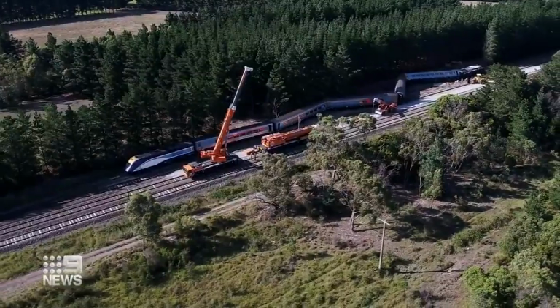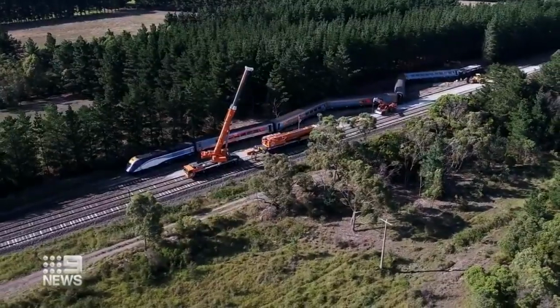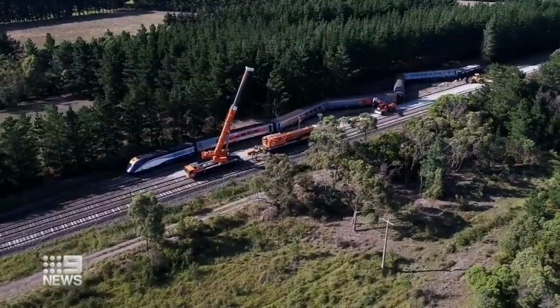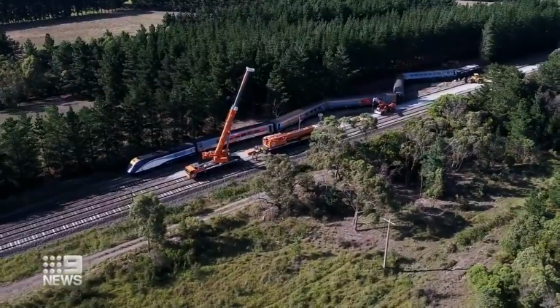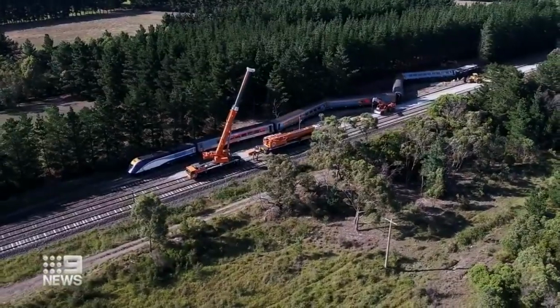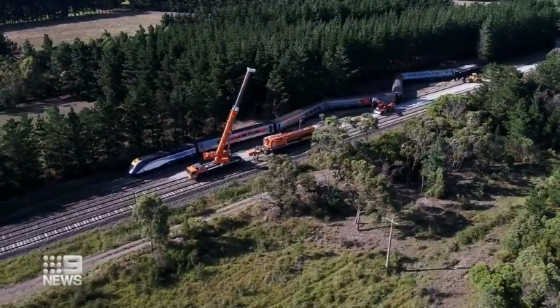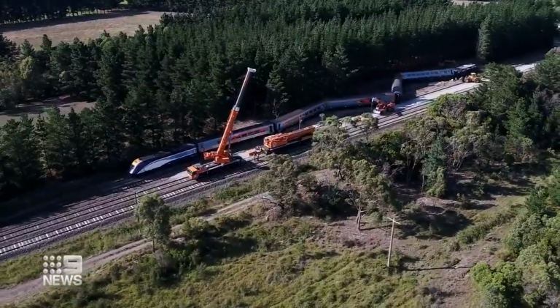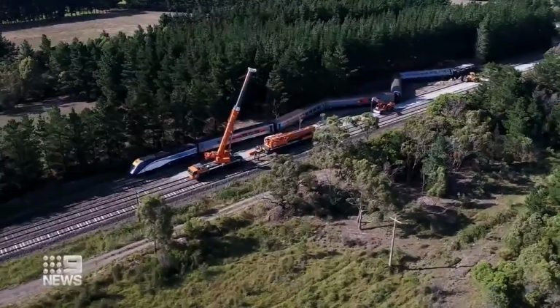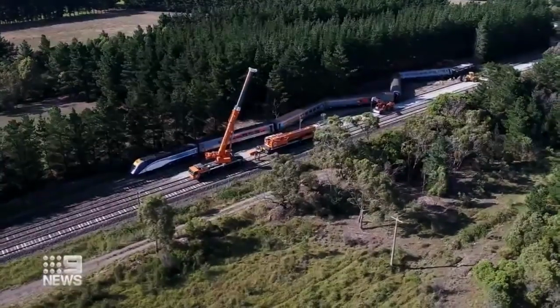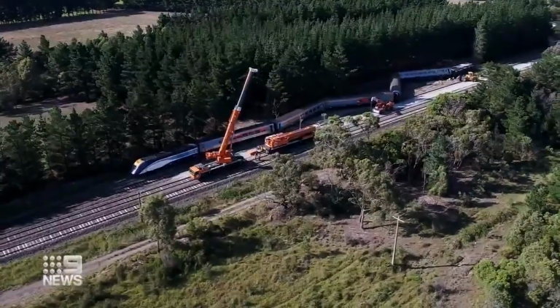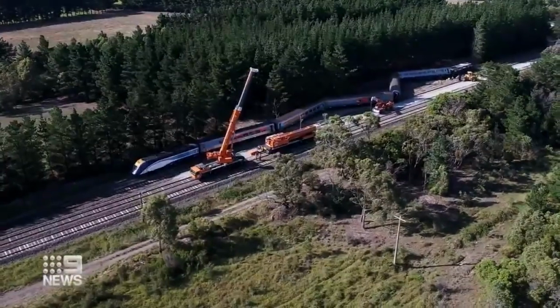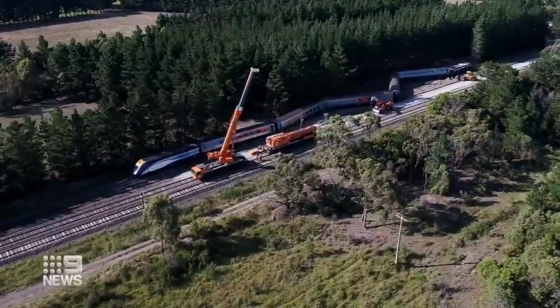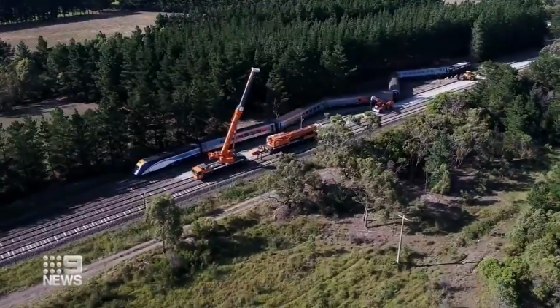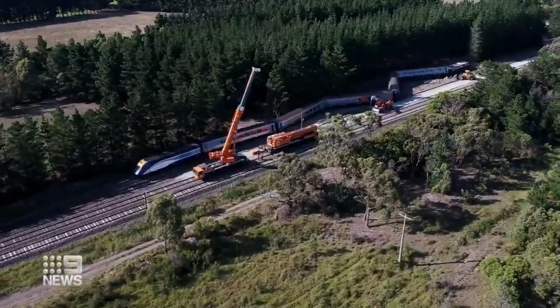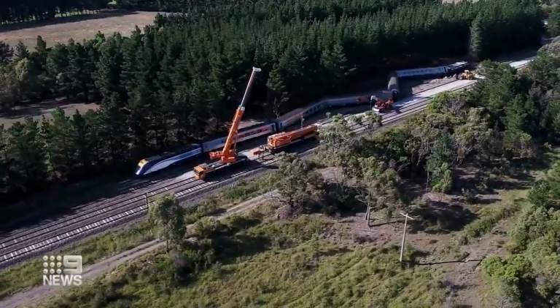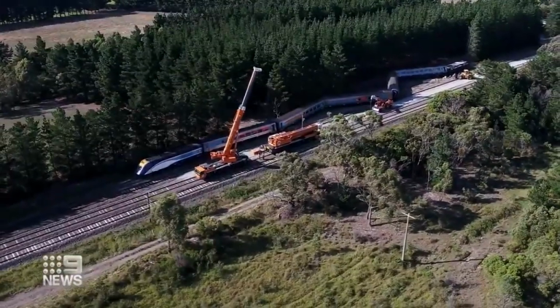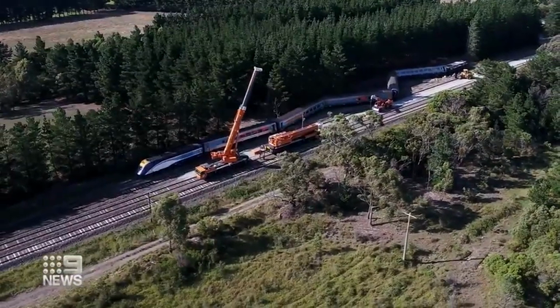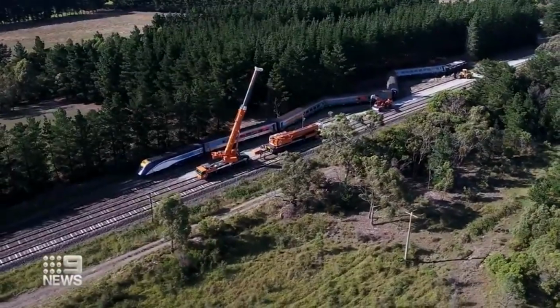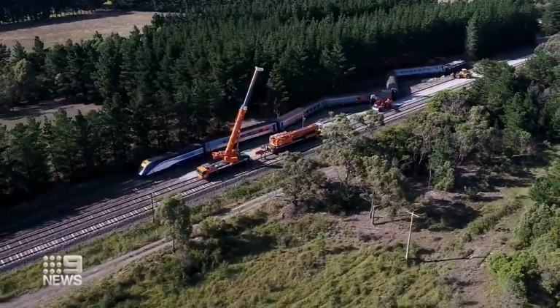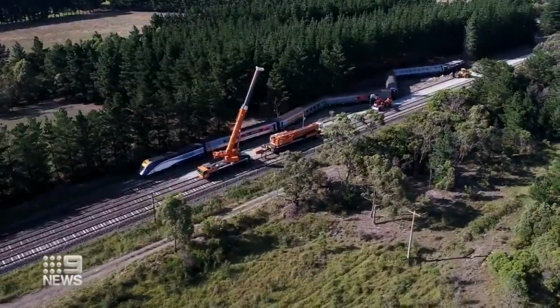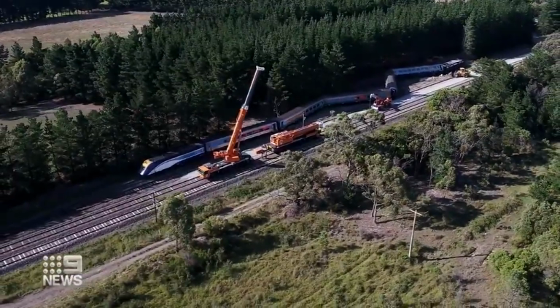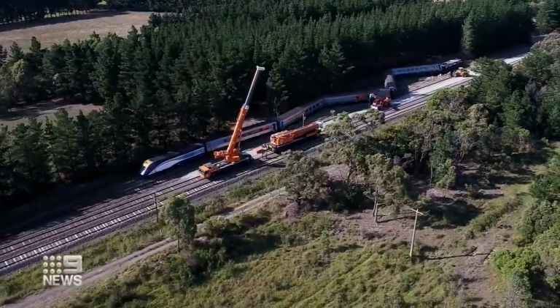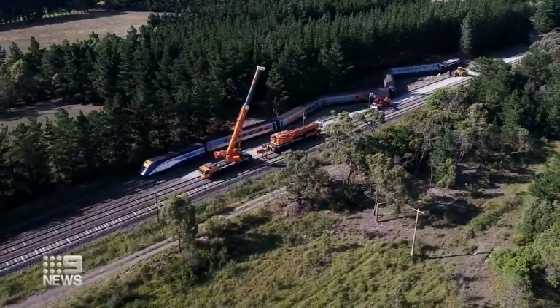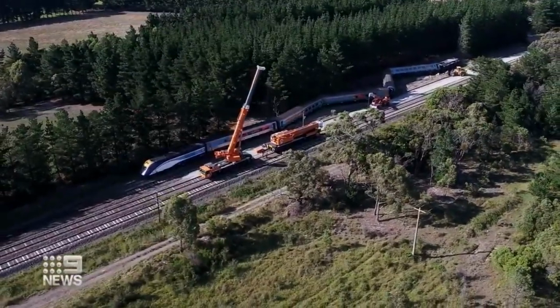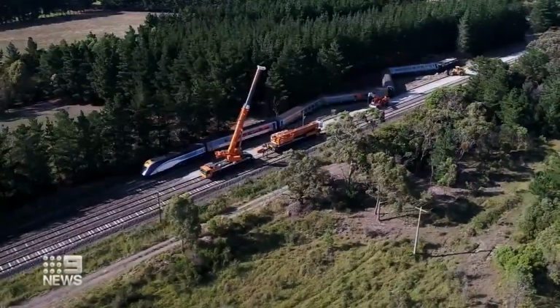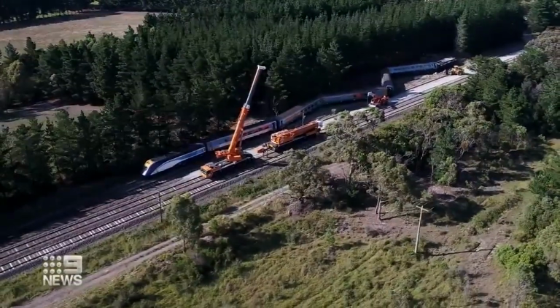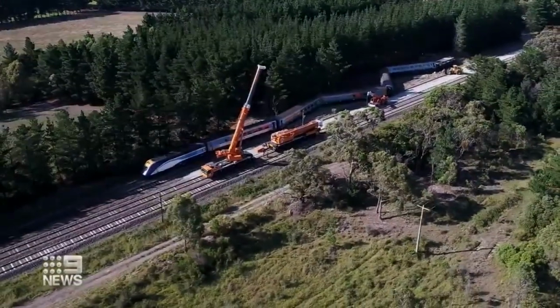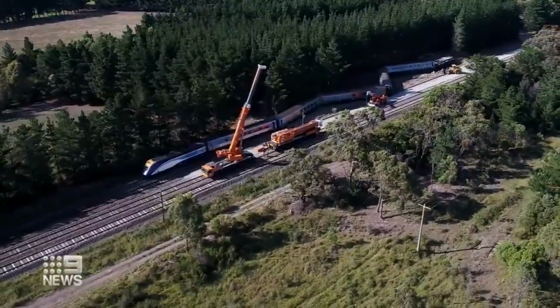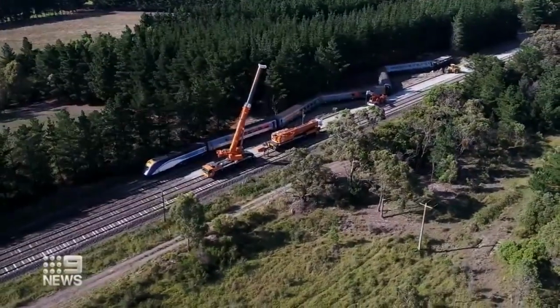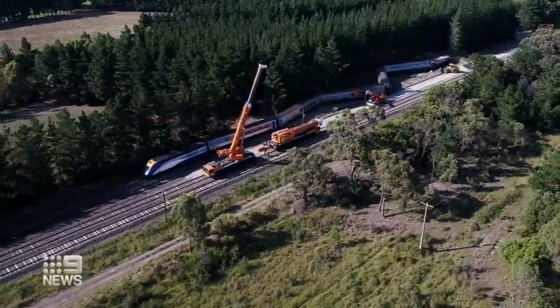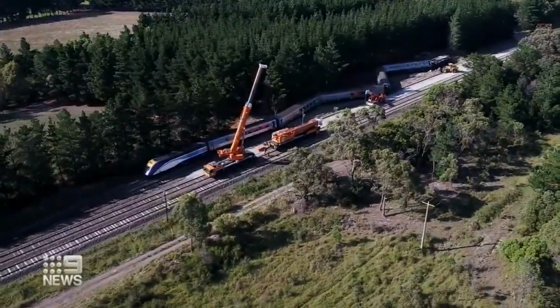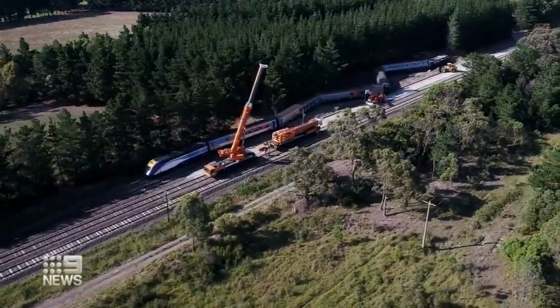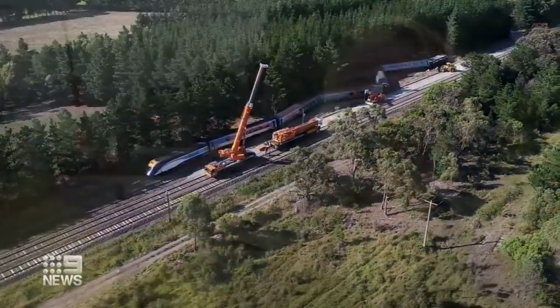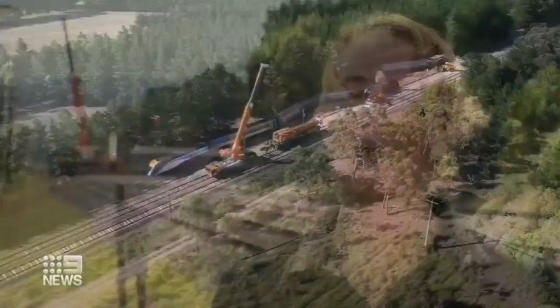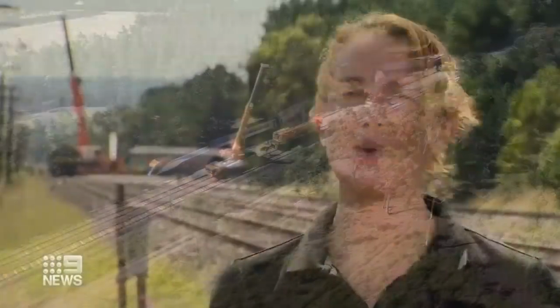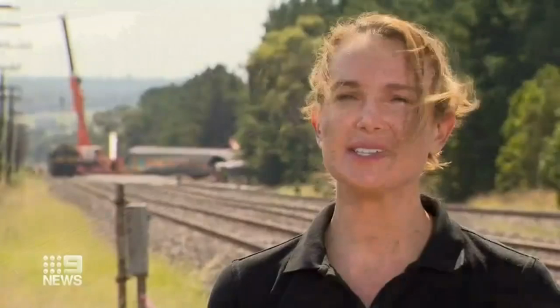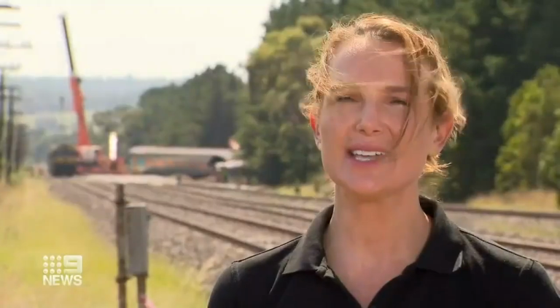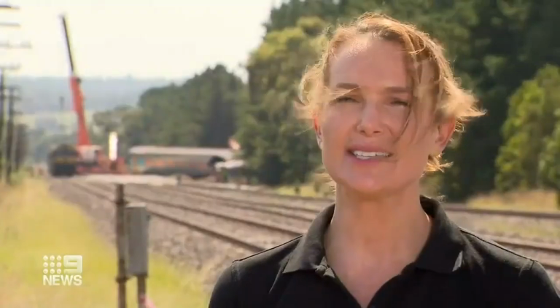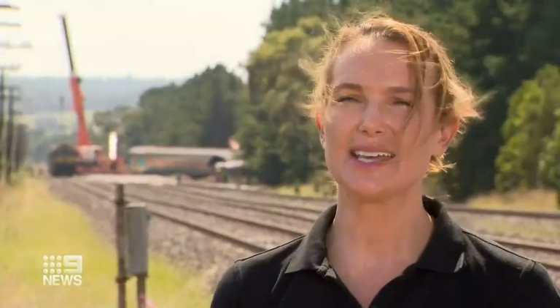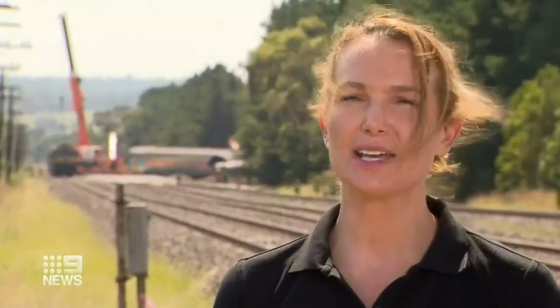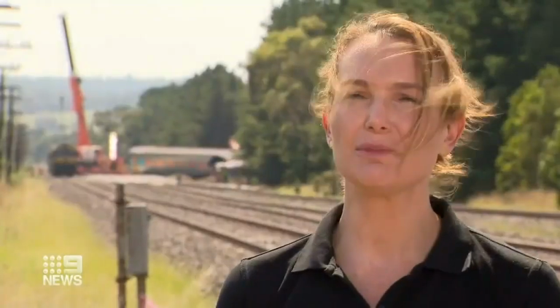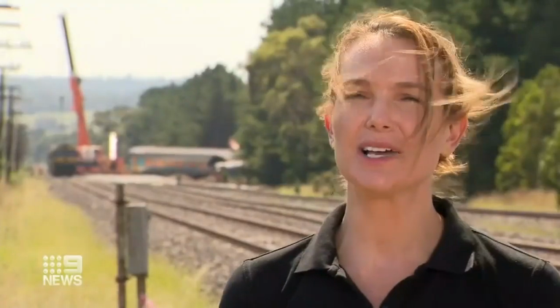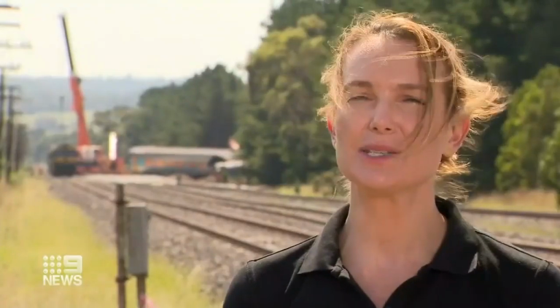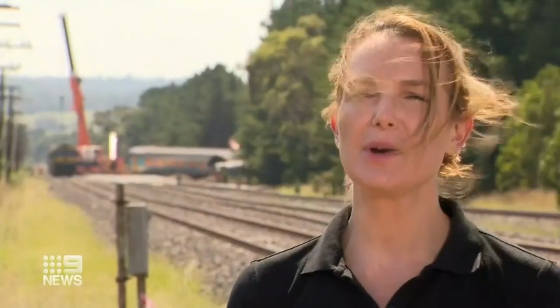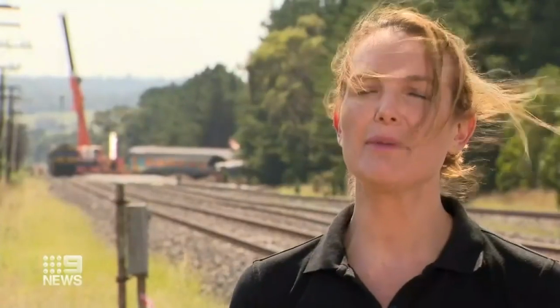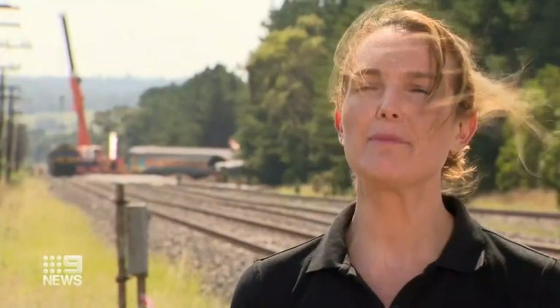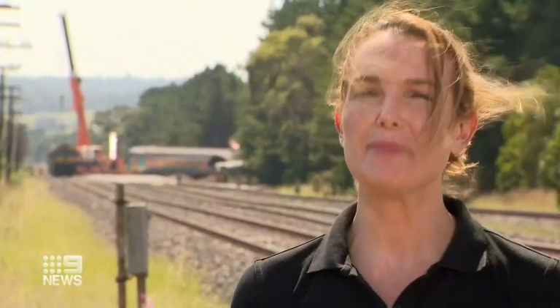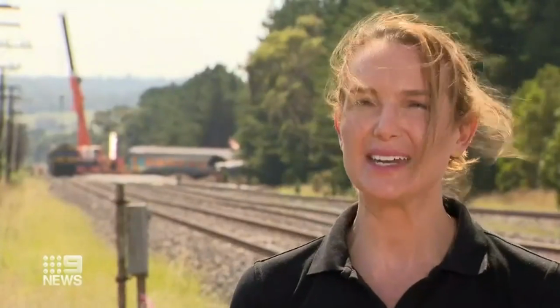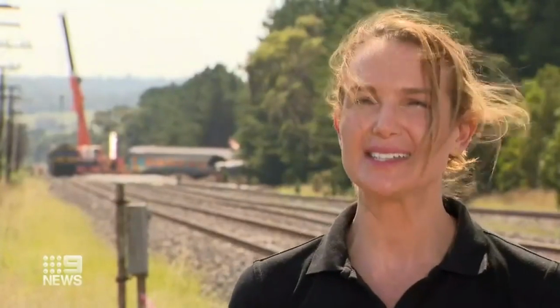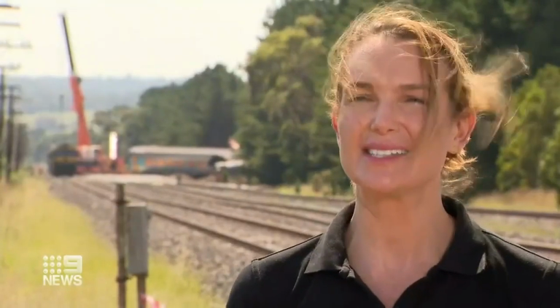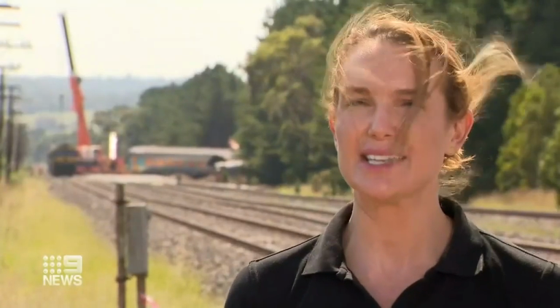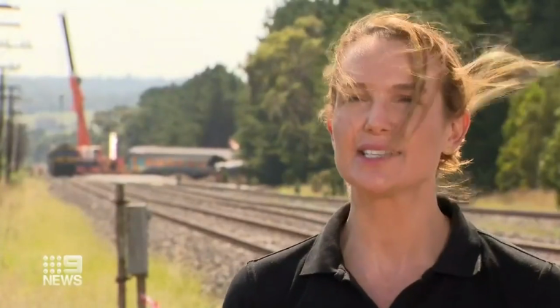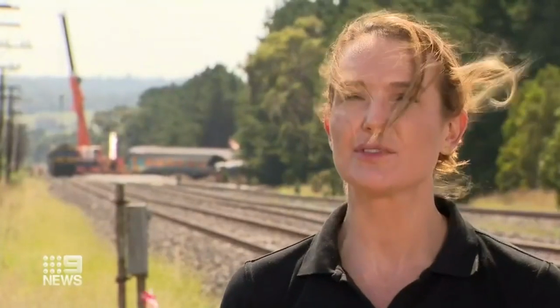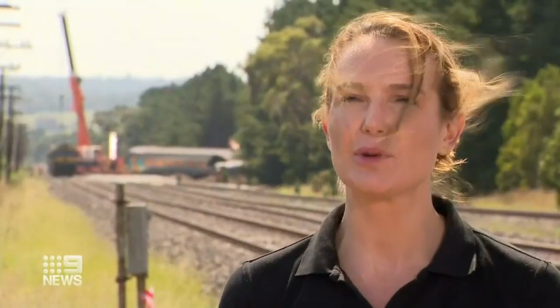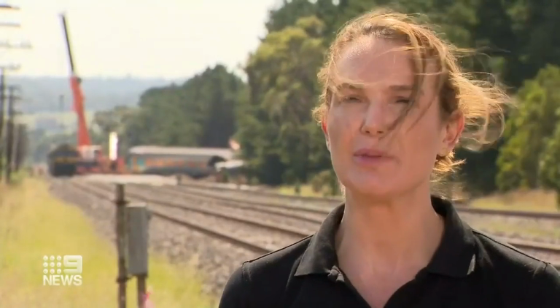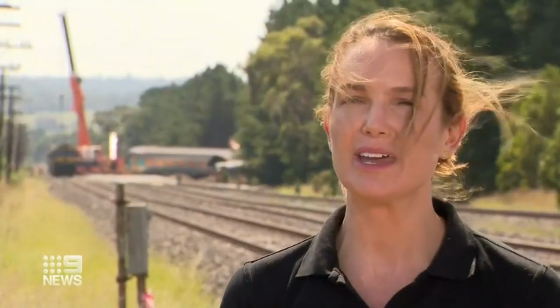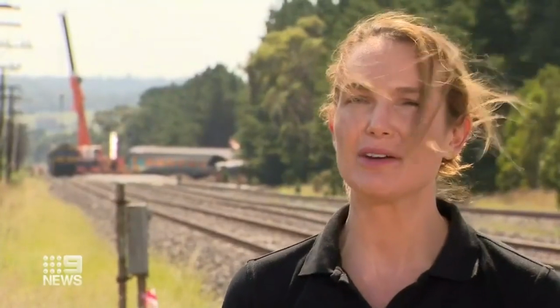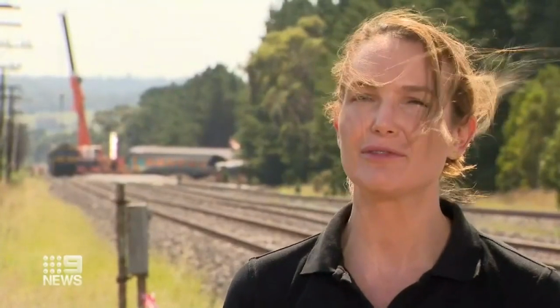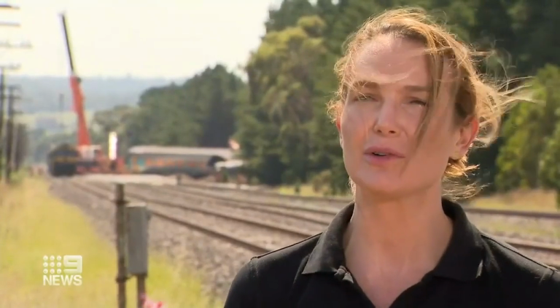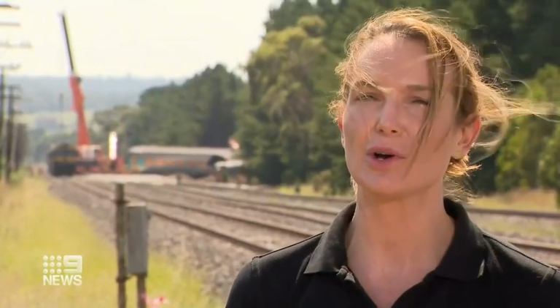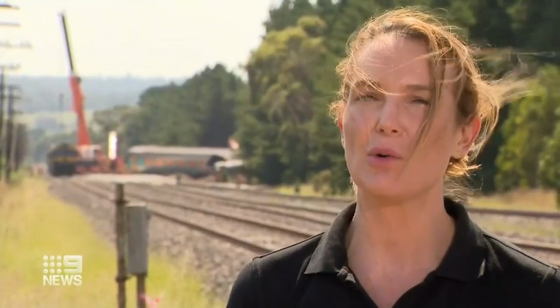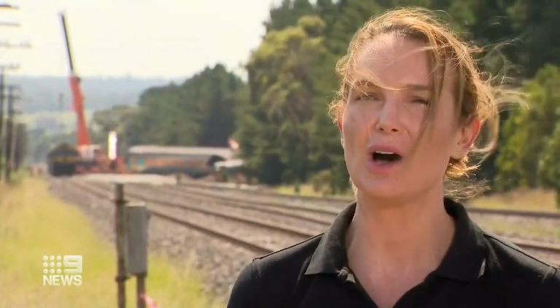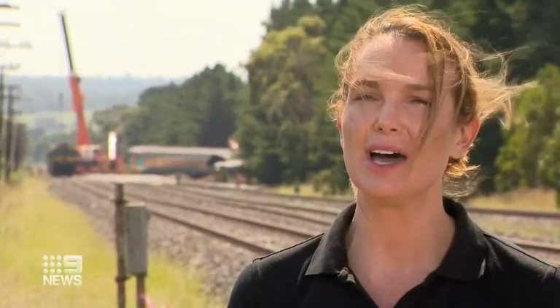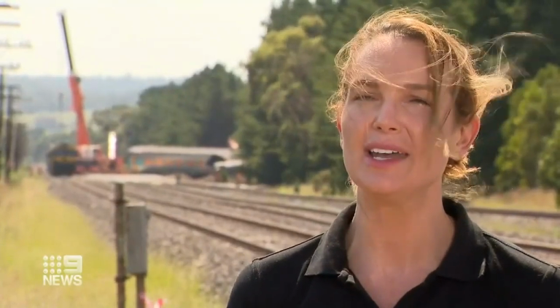This is a complex recovery and then repair operation. Once that's taken place, we'll have a better sense of the repair effort required.